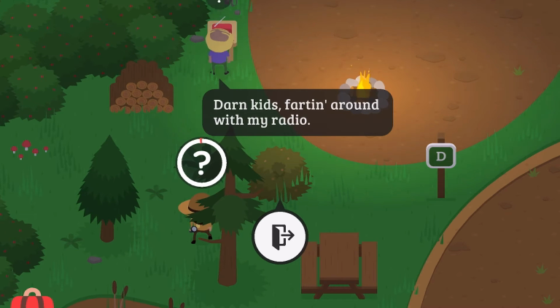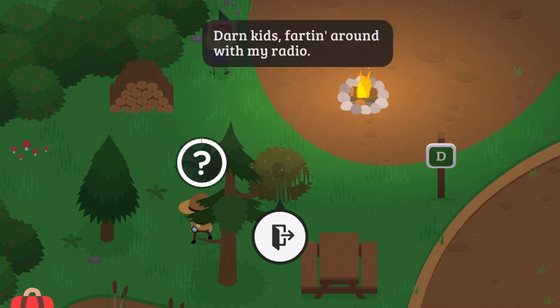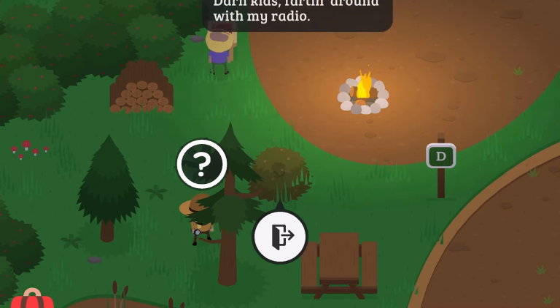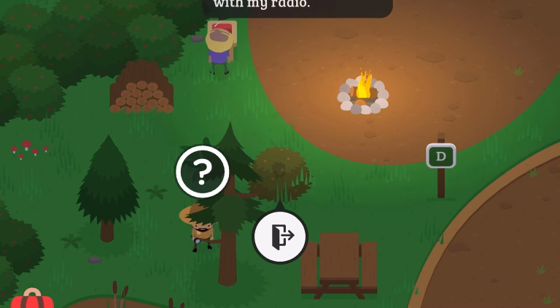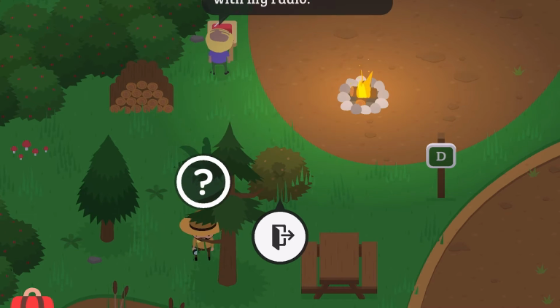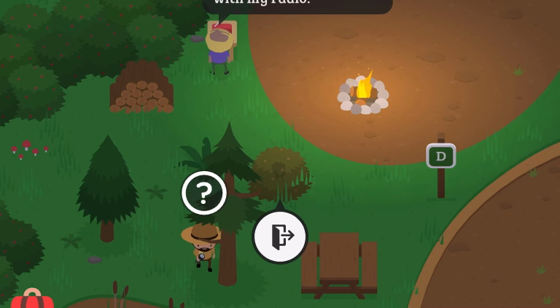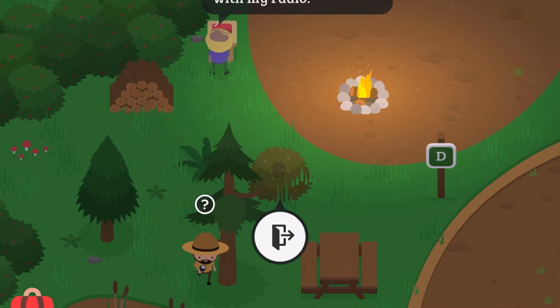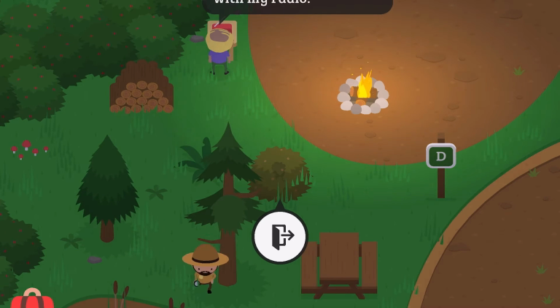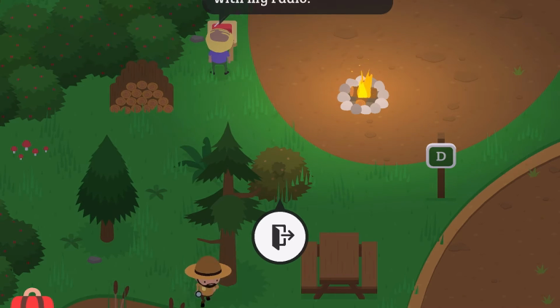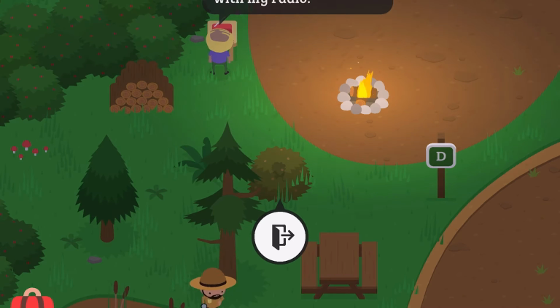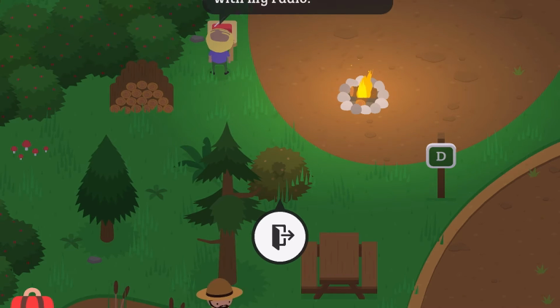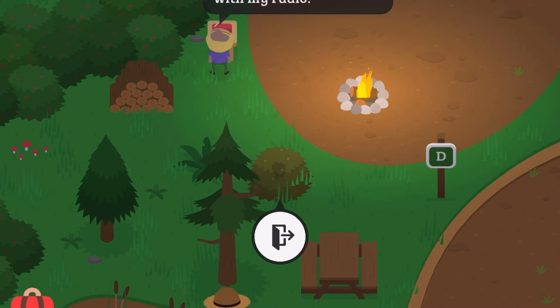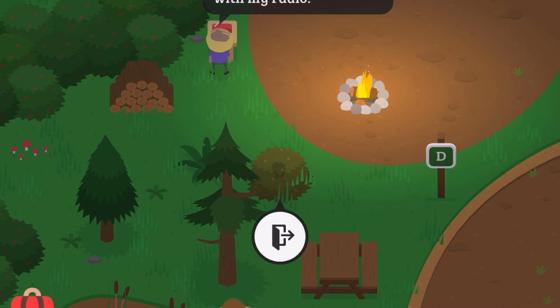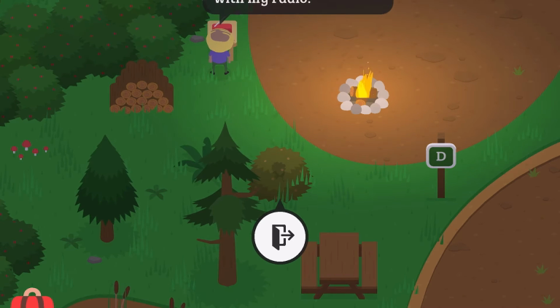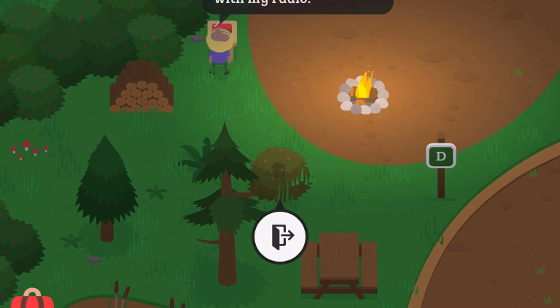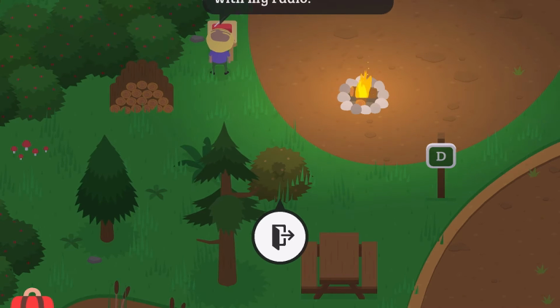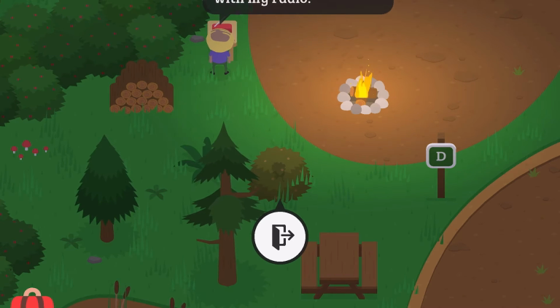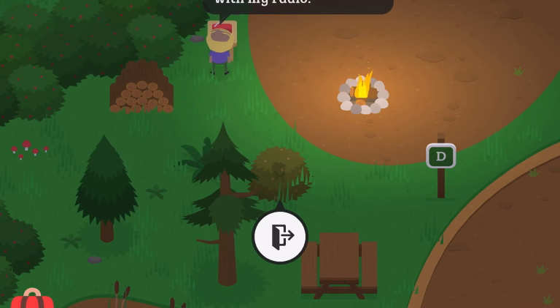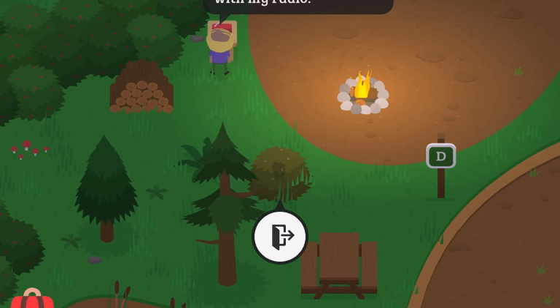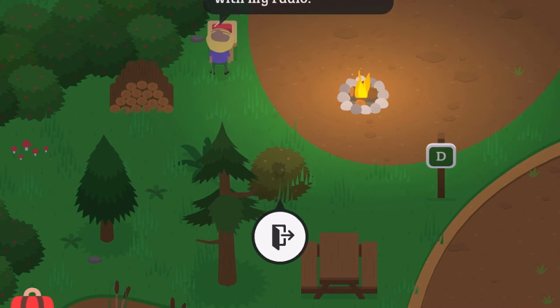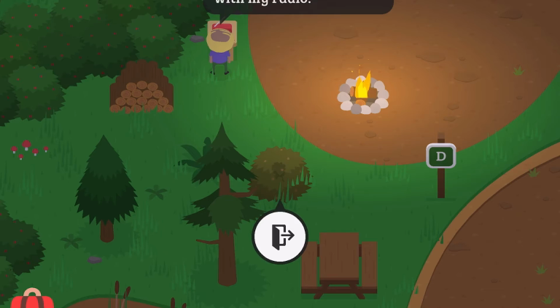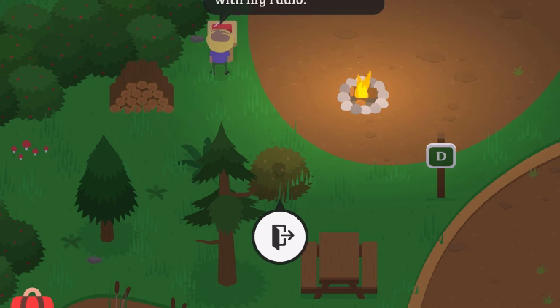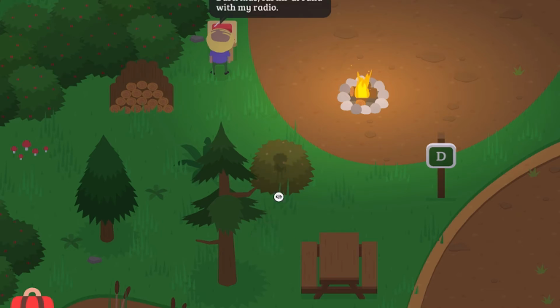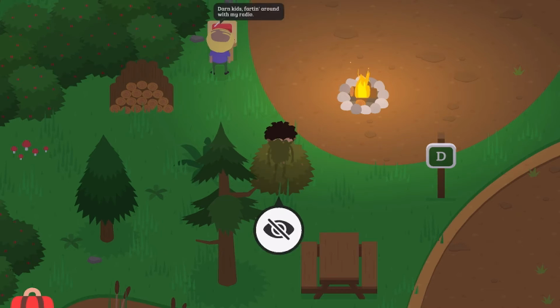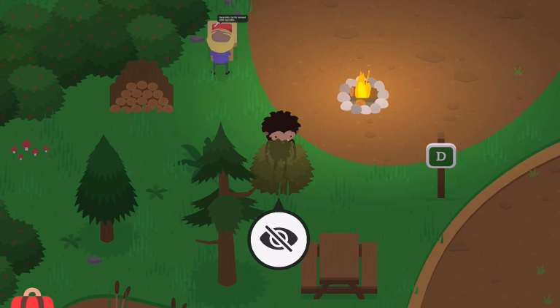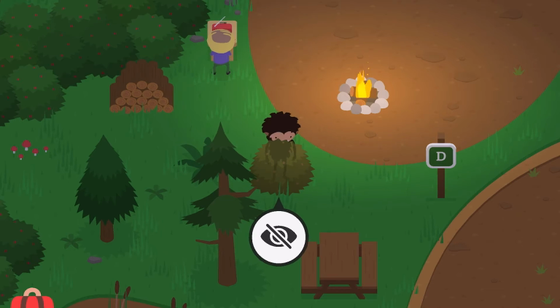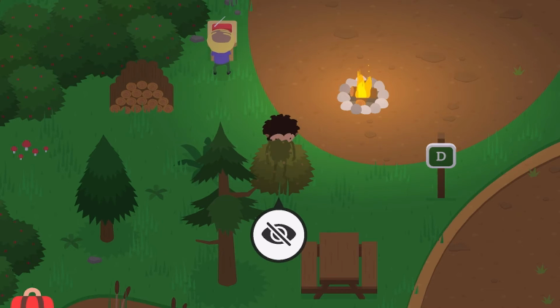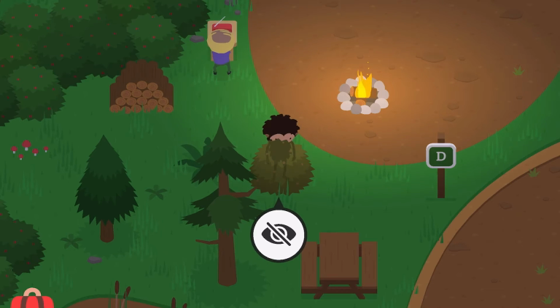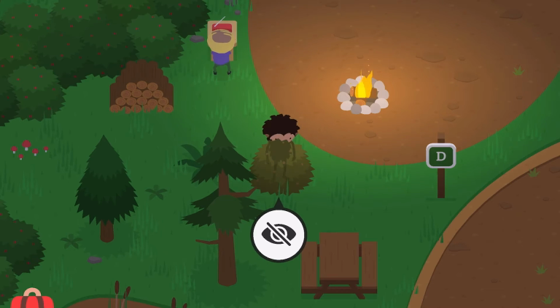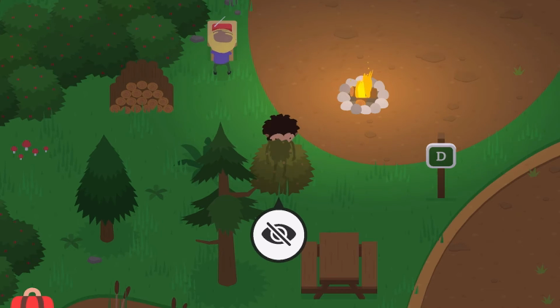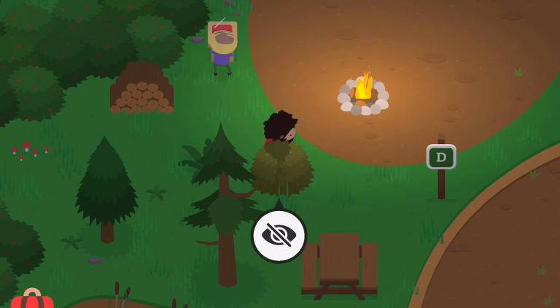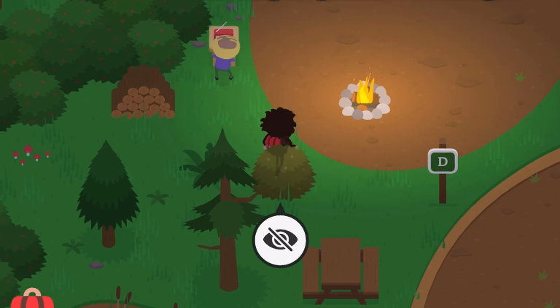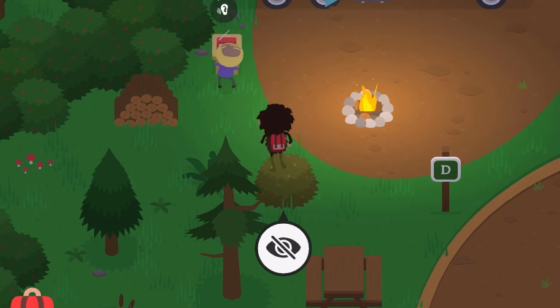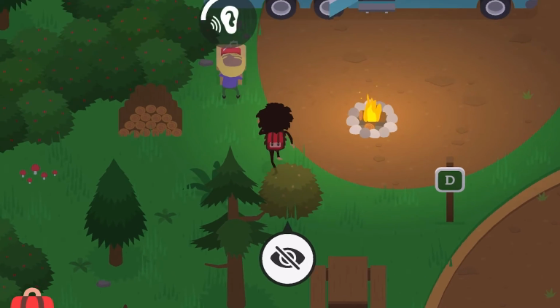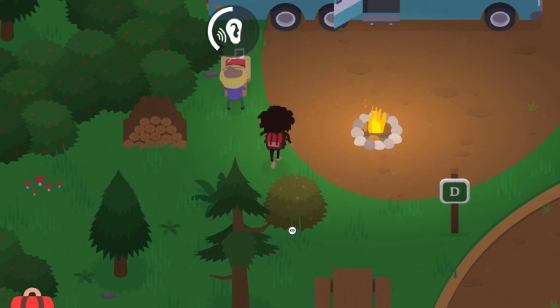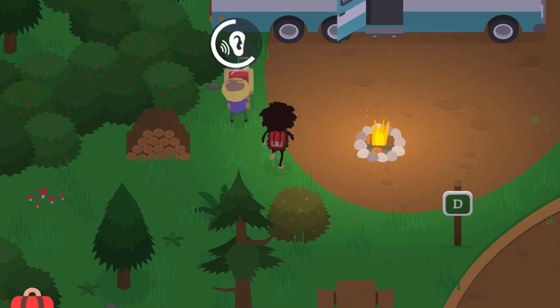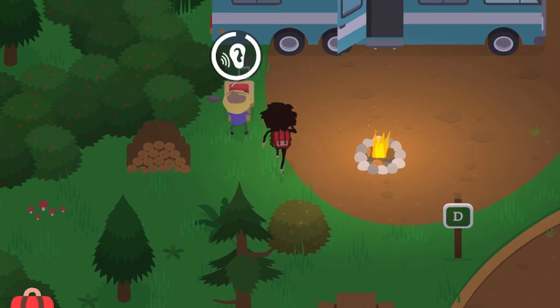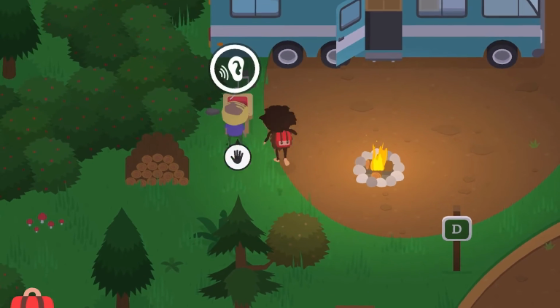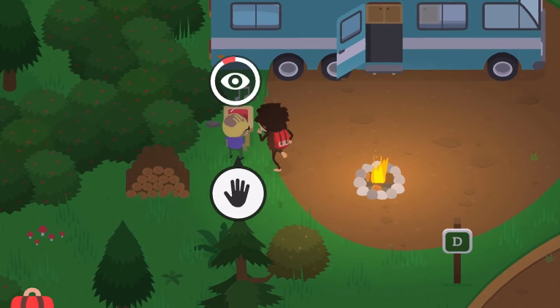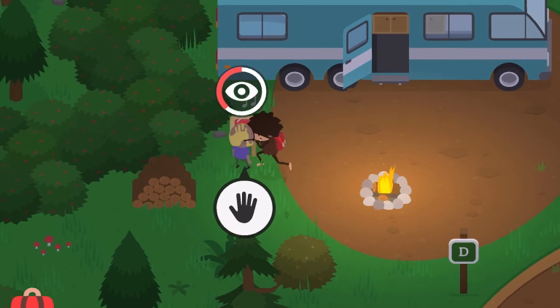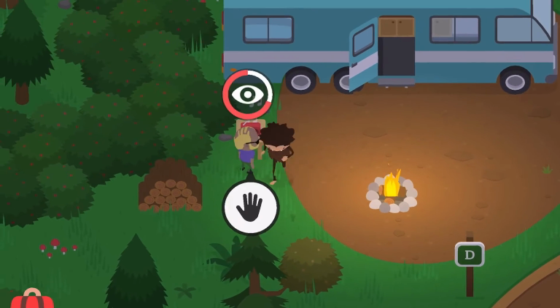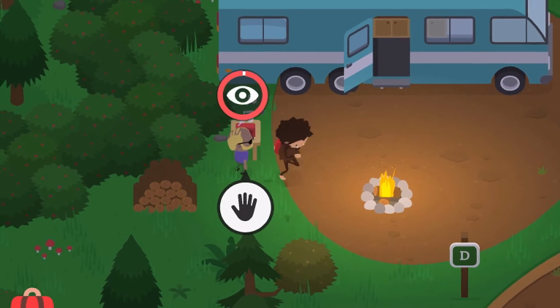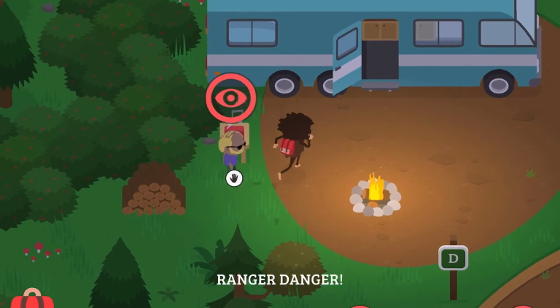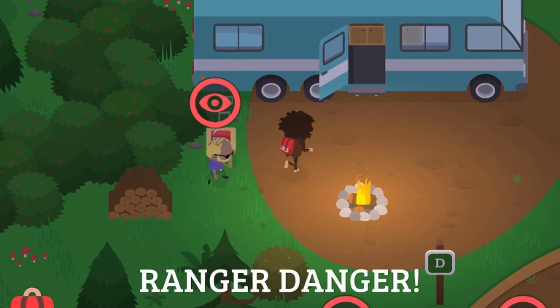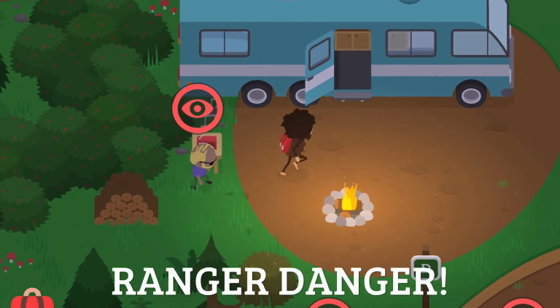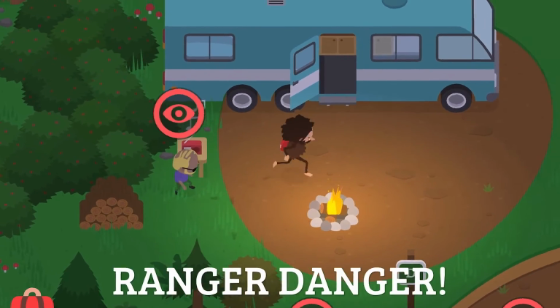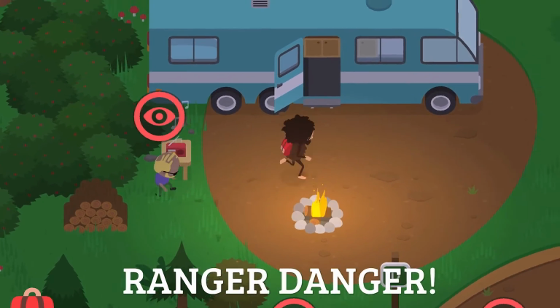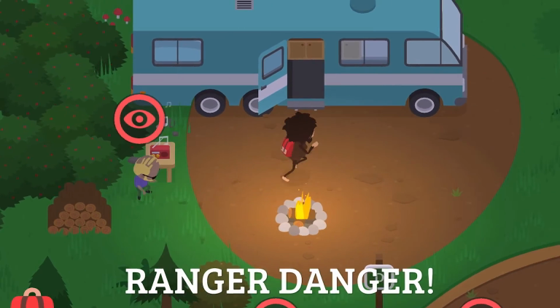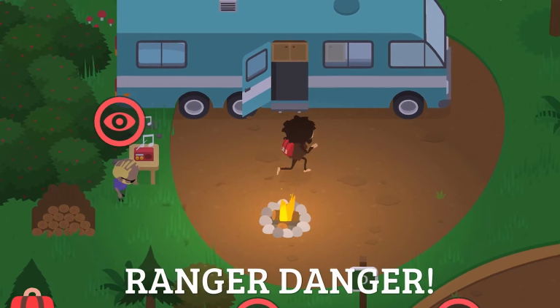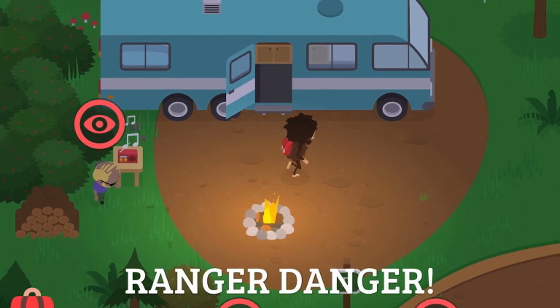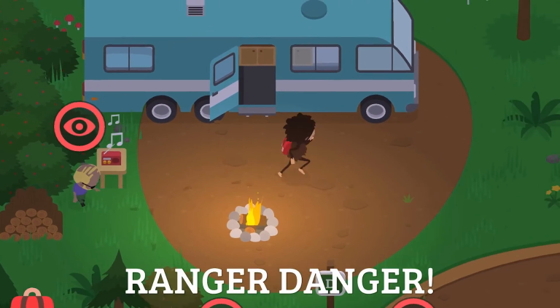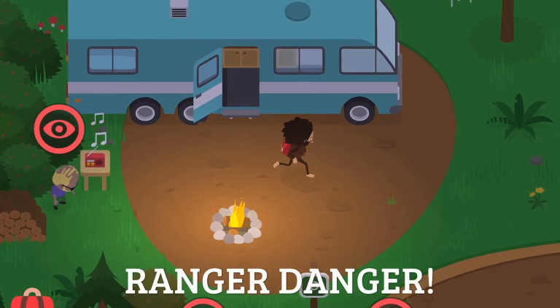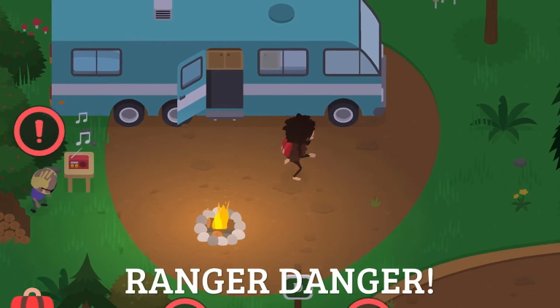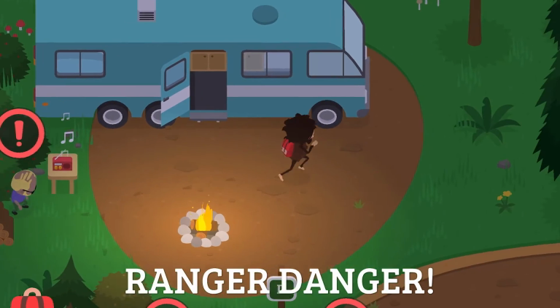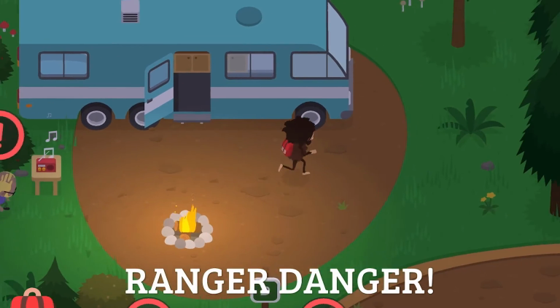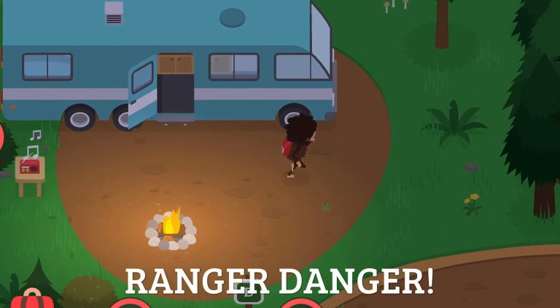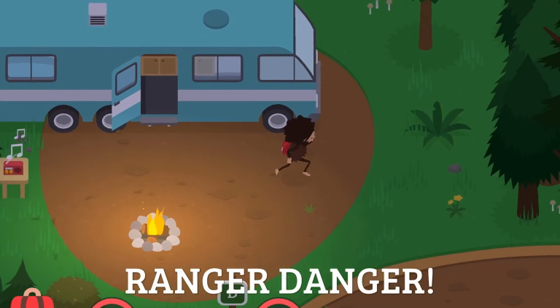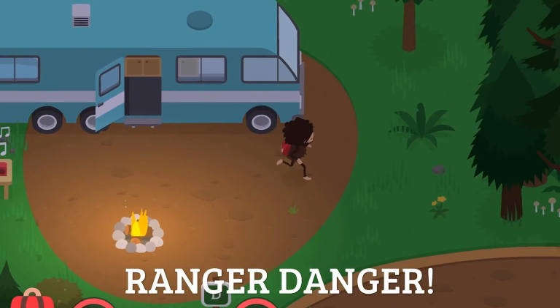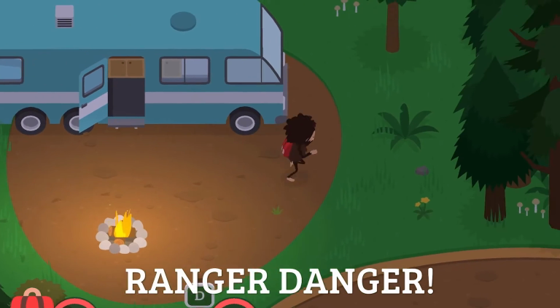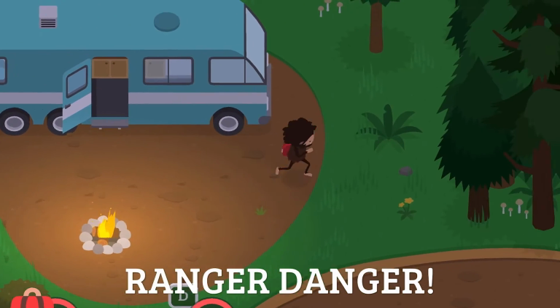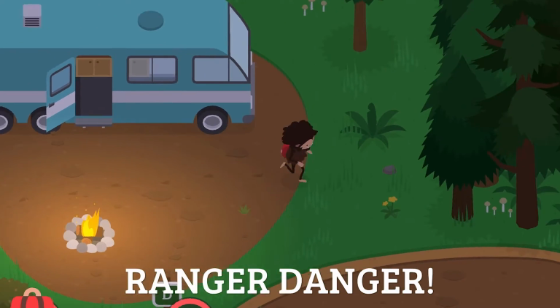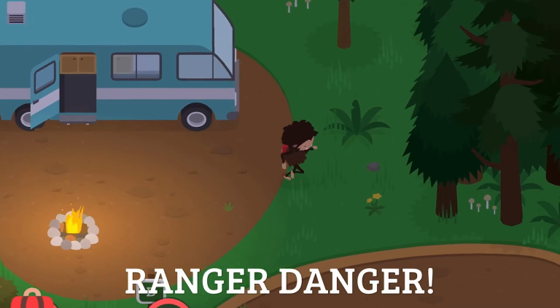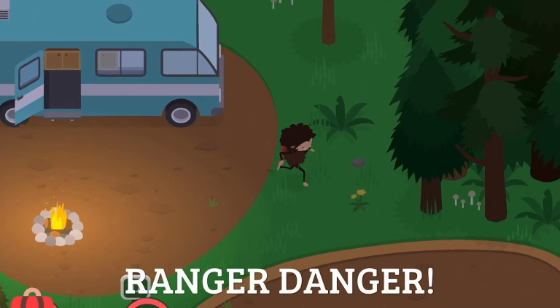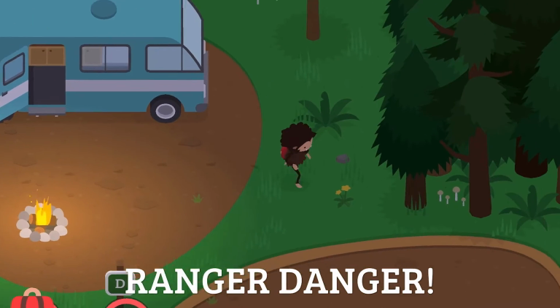After the ranger goes away, we are going to get the camper's attention again, but this time hide in the bathroom.